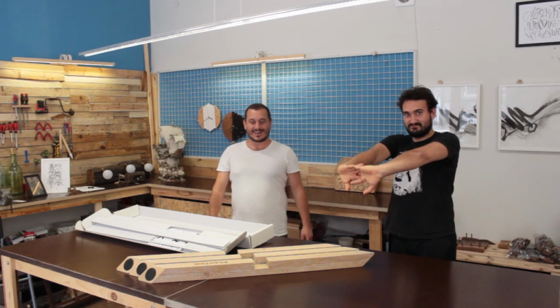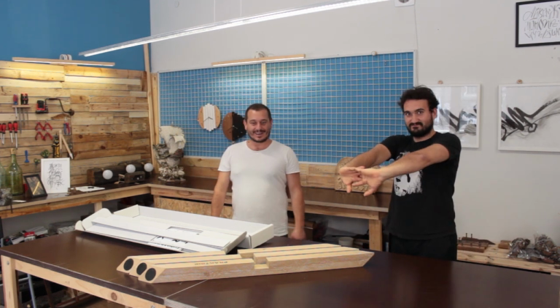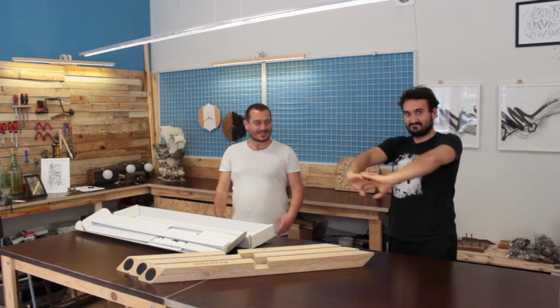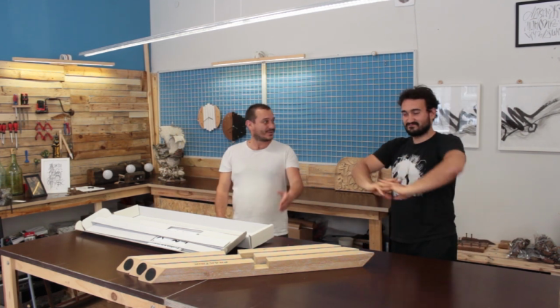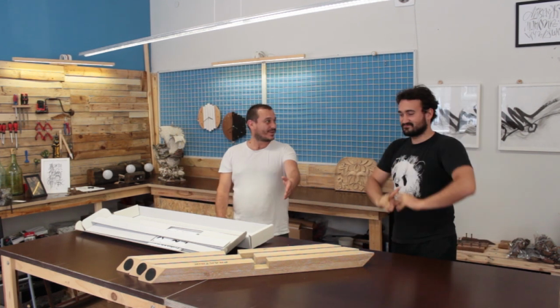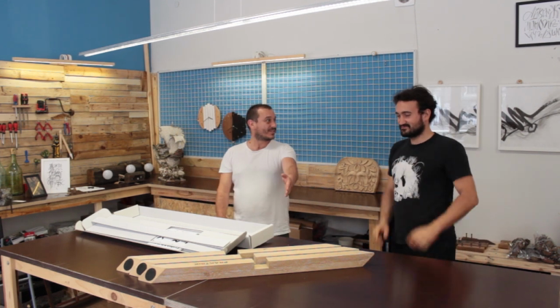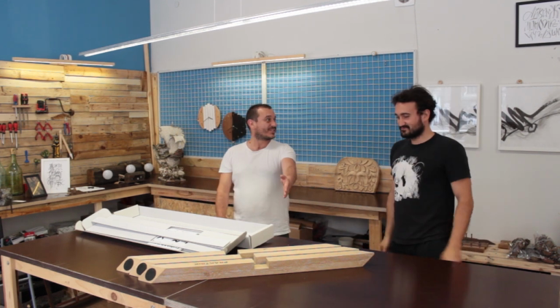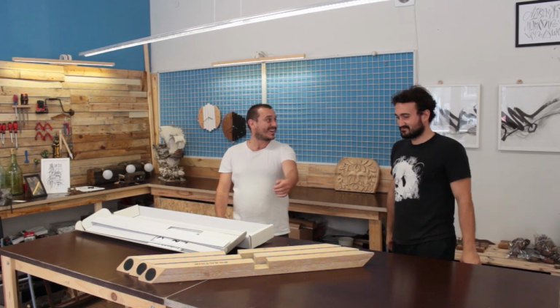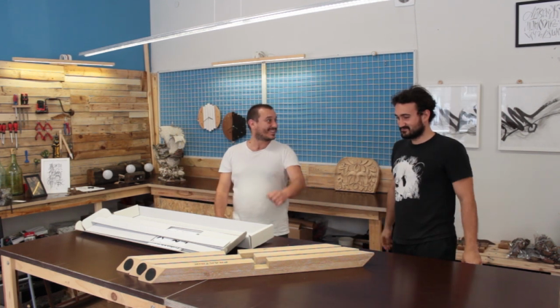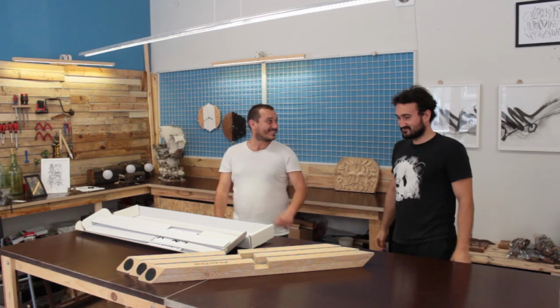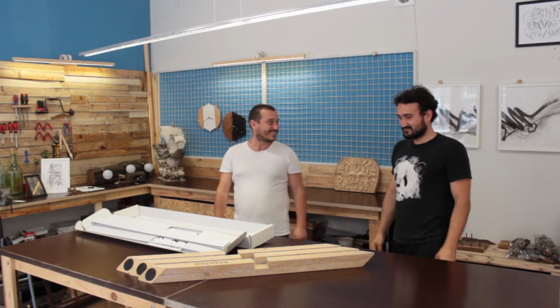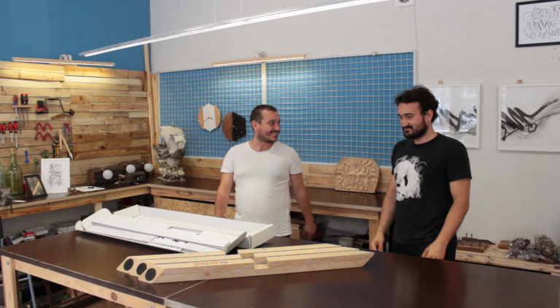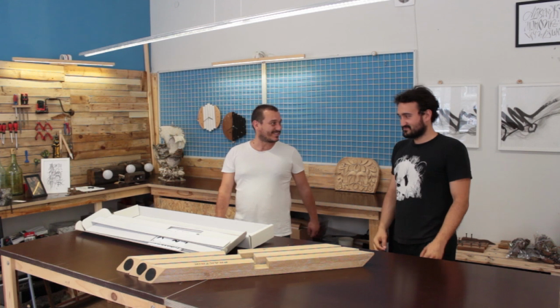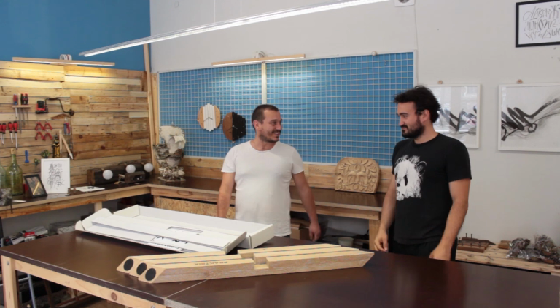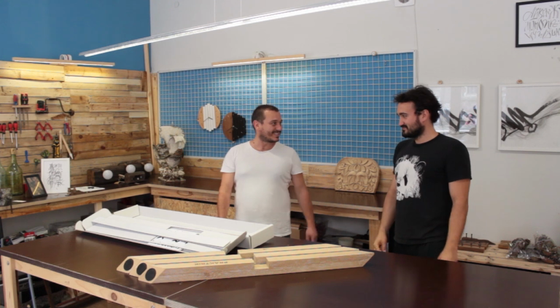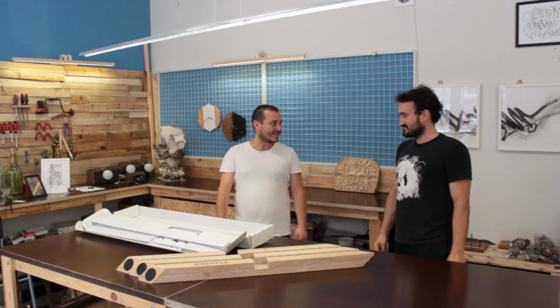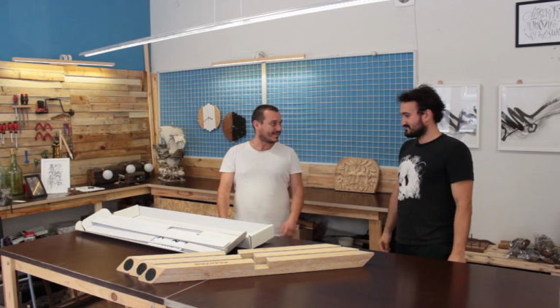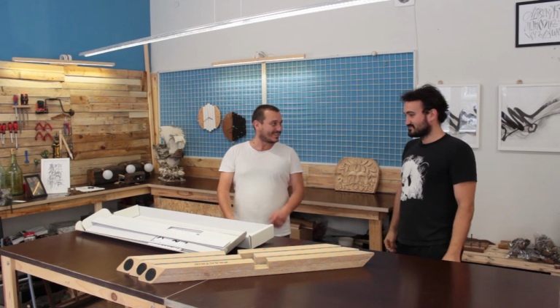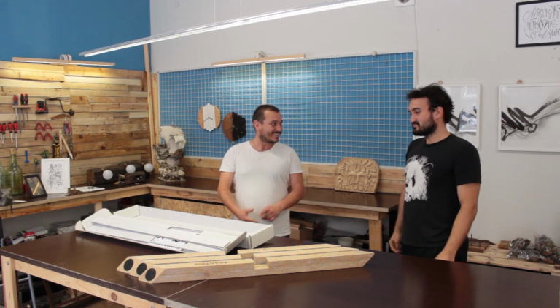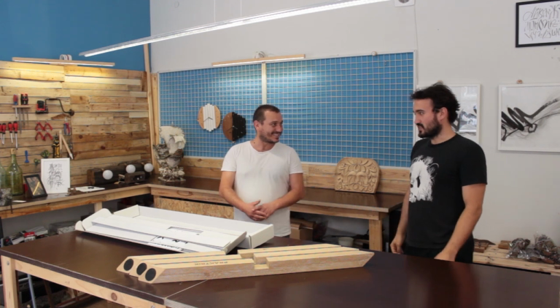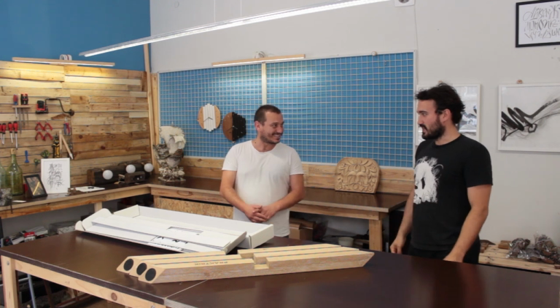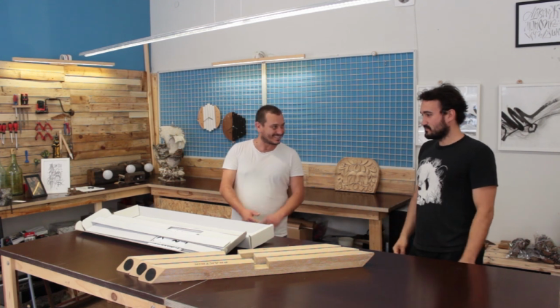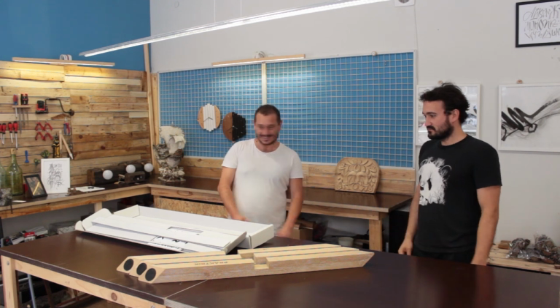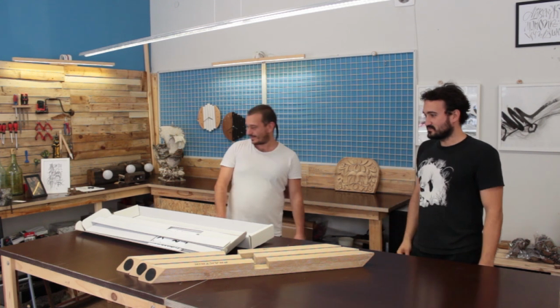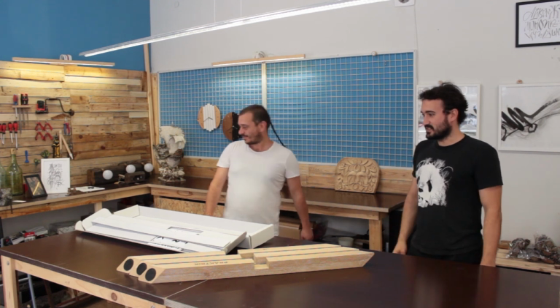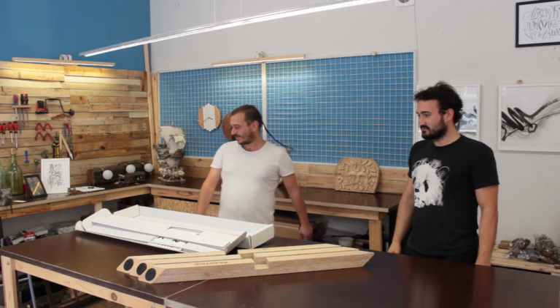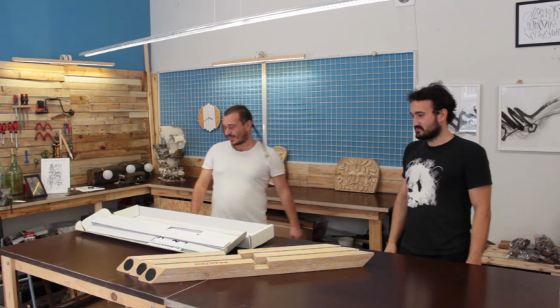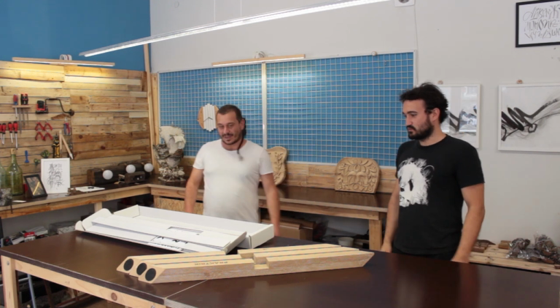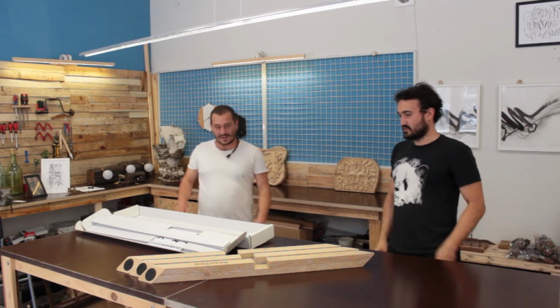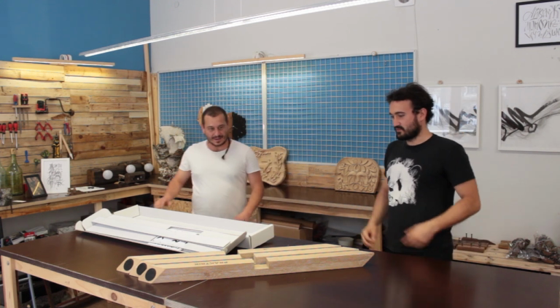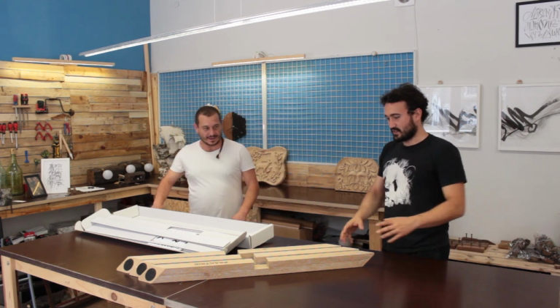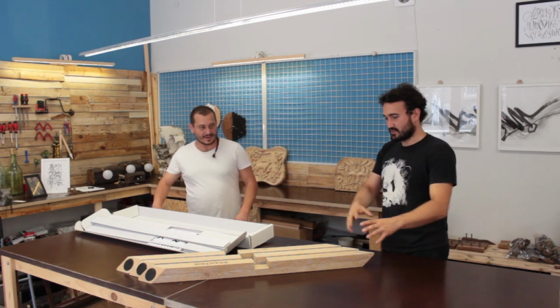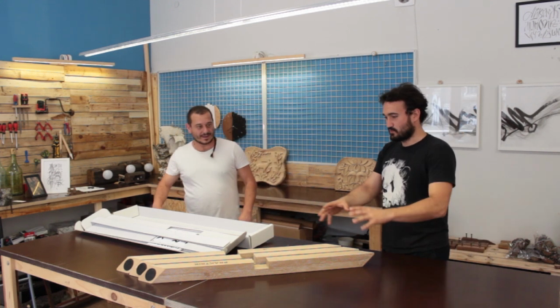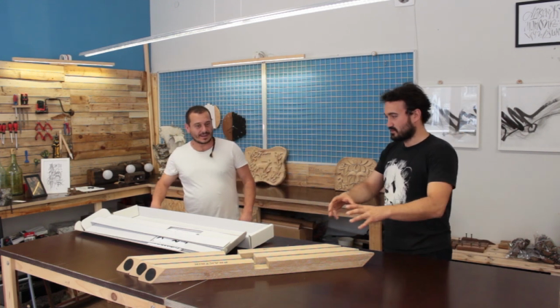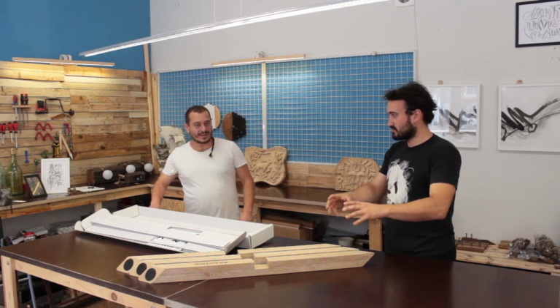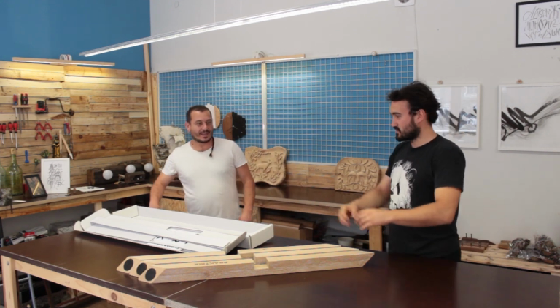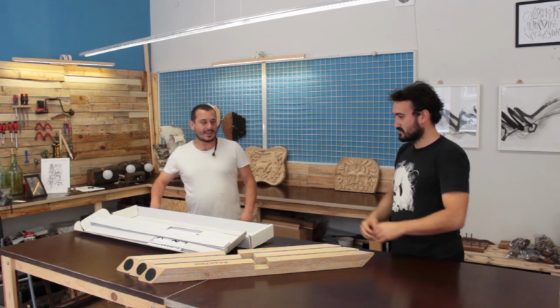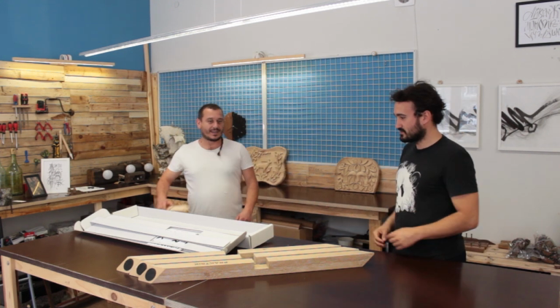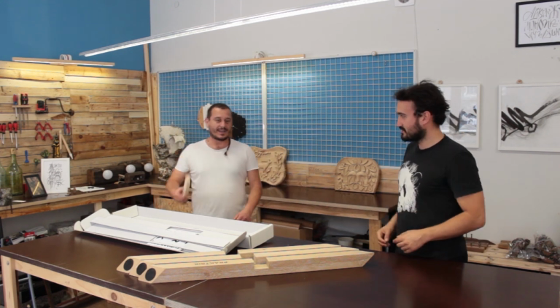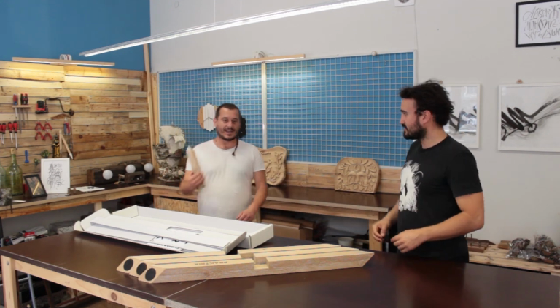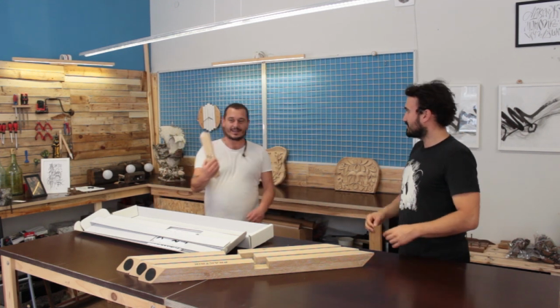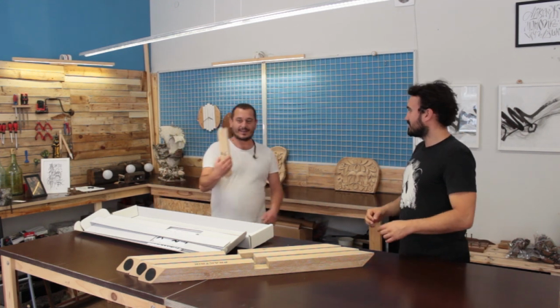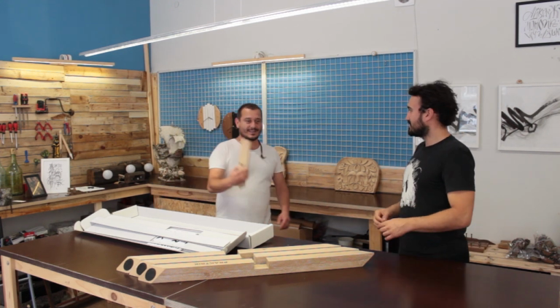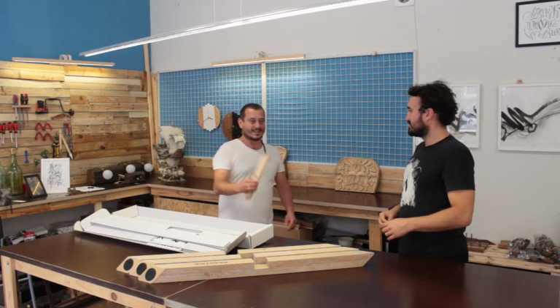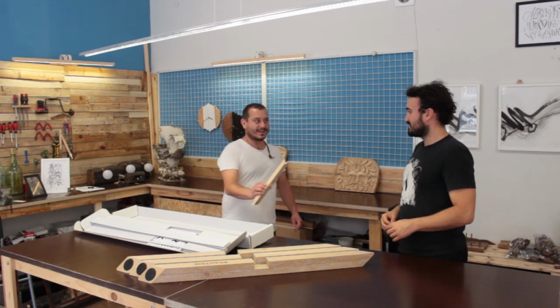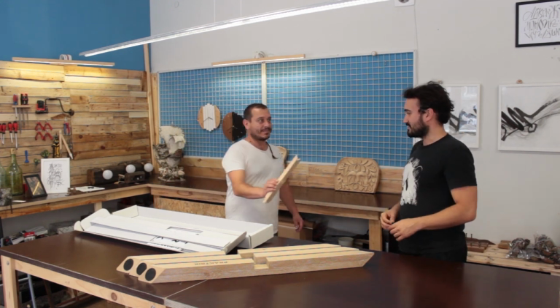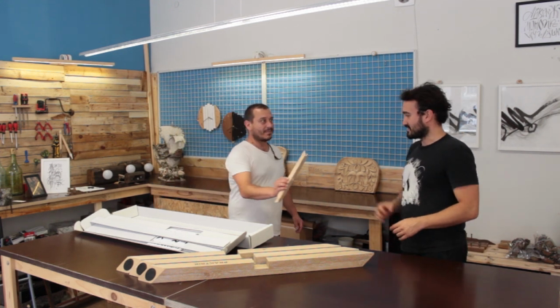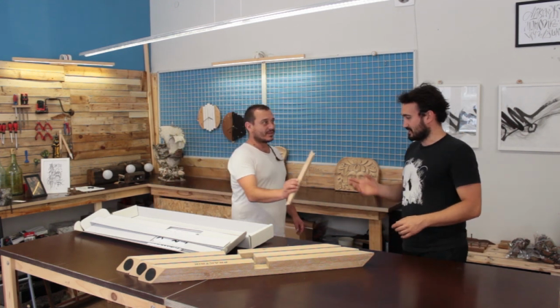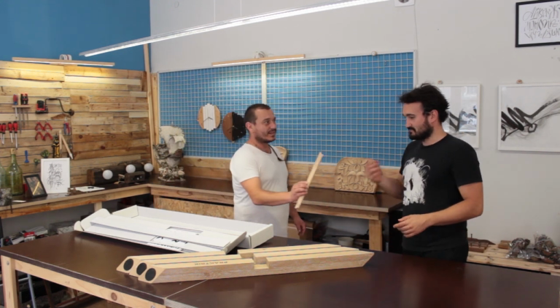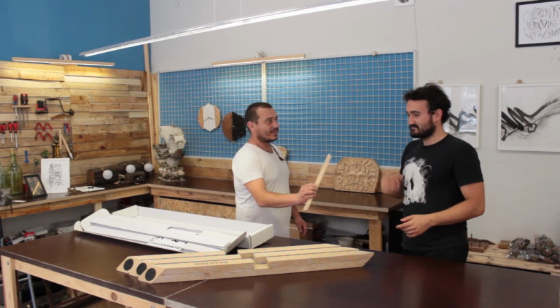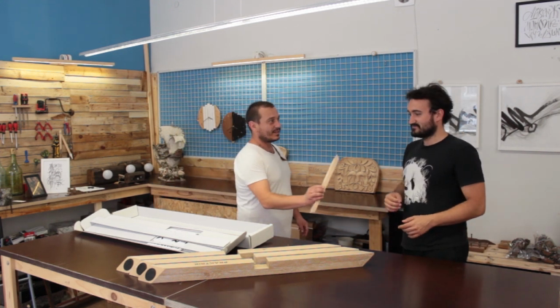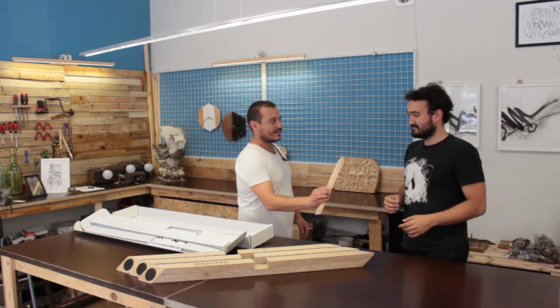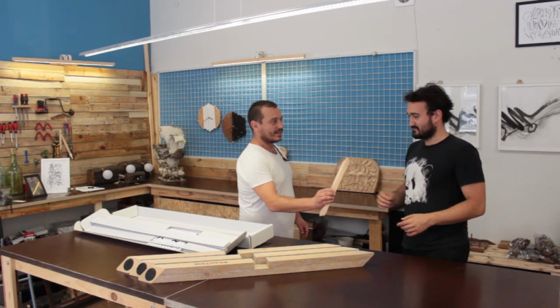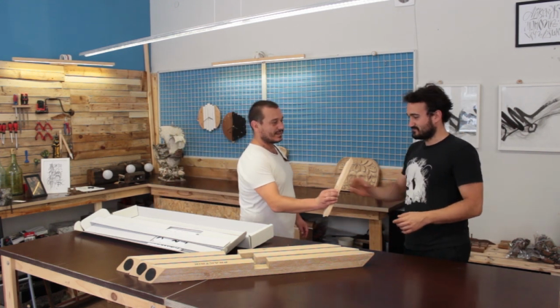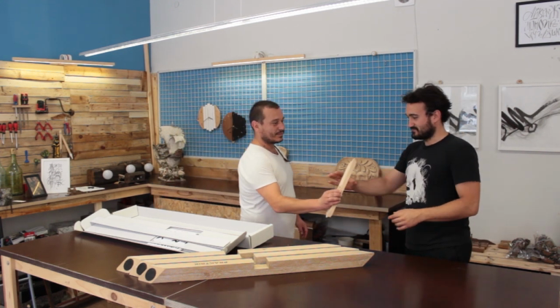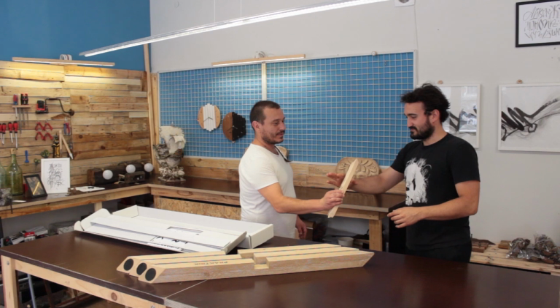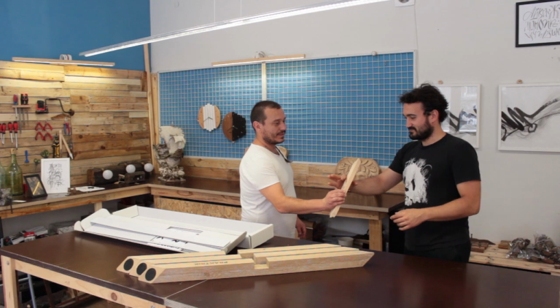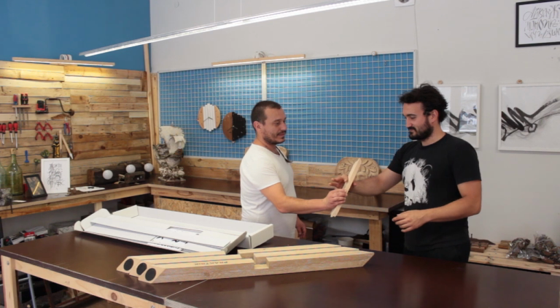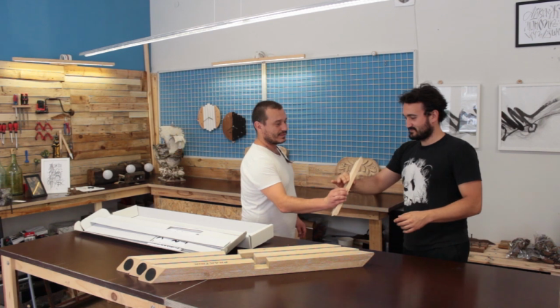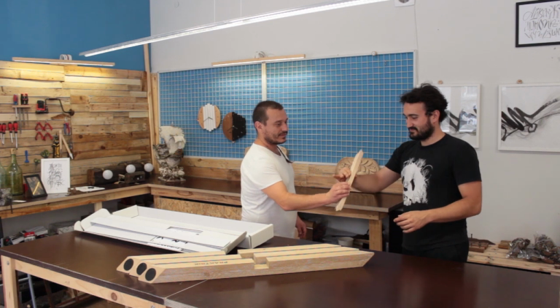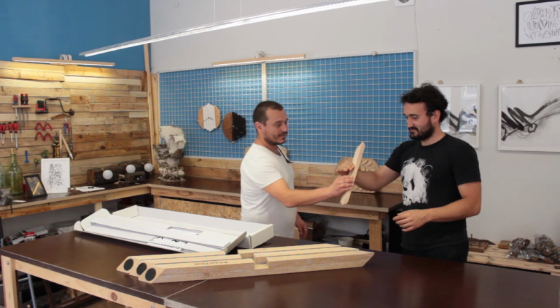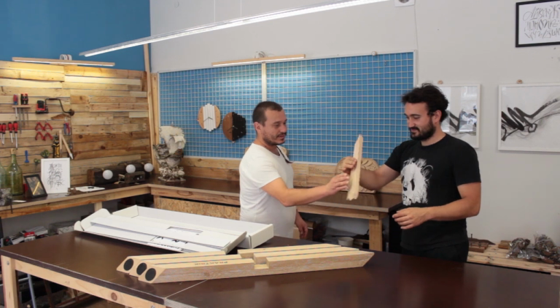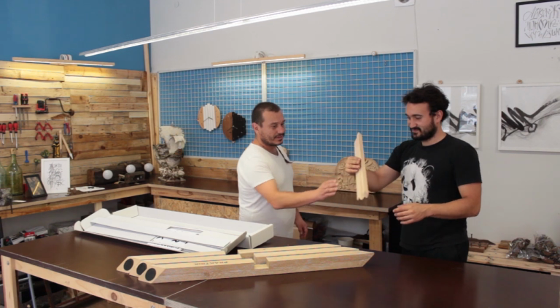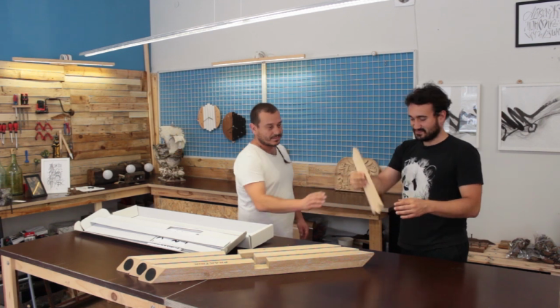Do you want to try to assemble it? Do you have a smaller version? Yeah, there is a model — it will be easier for you.